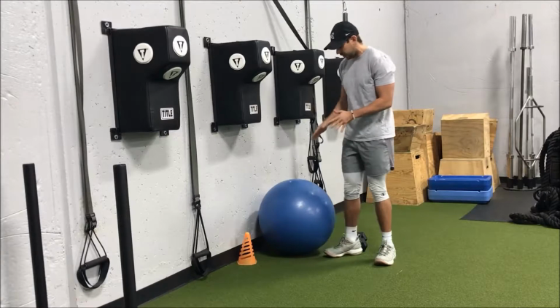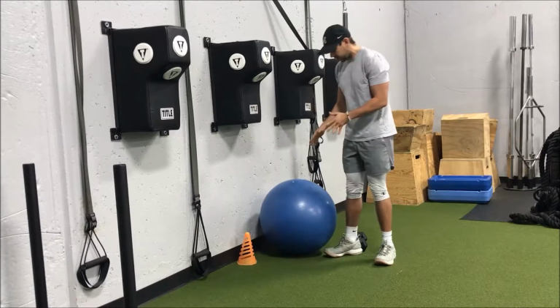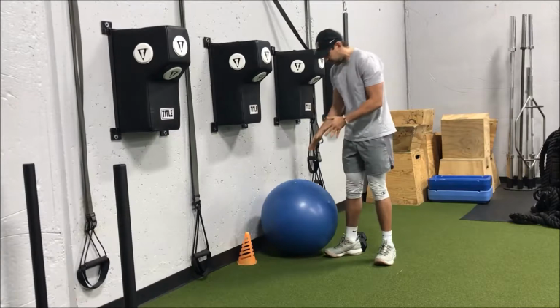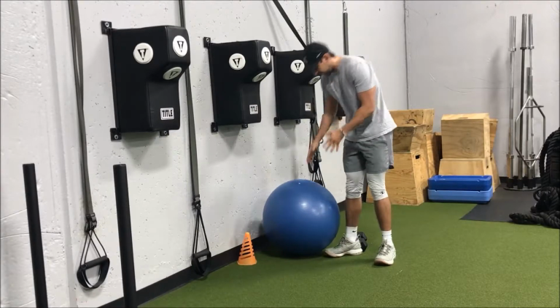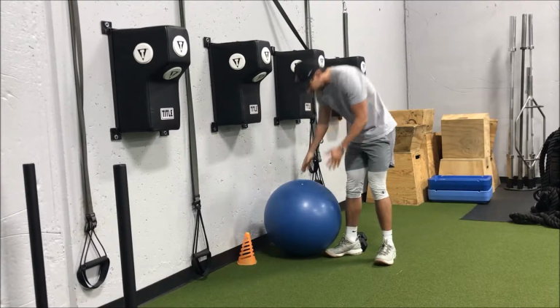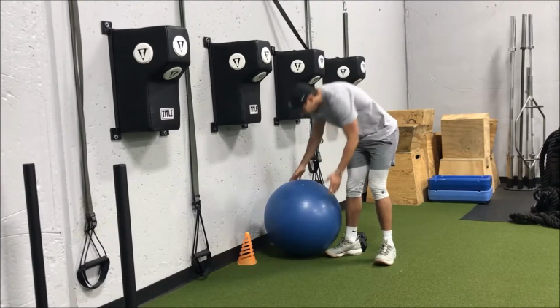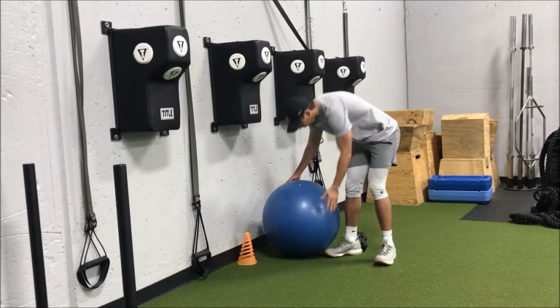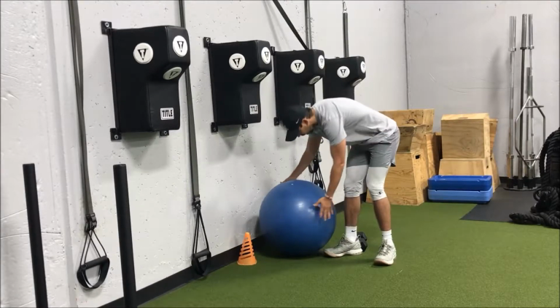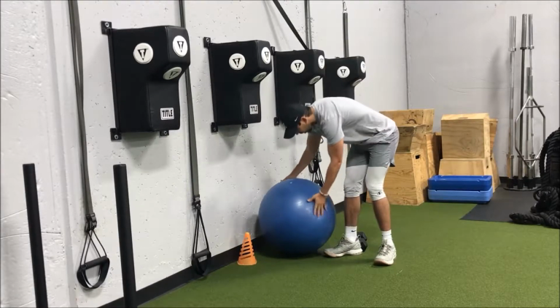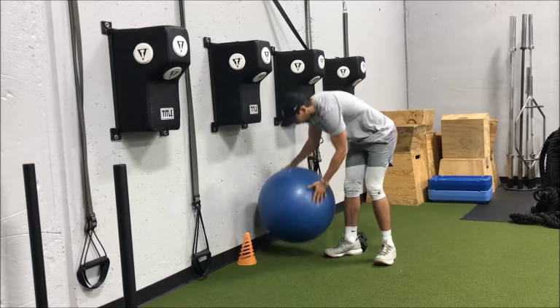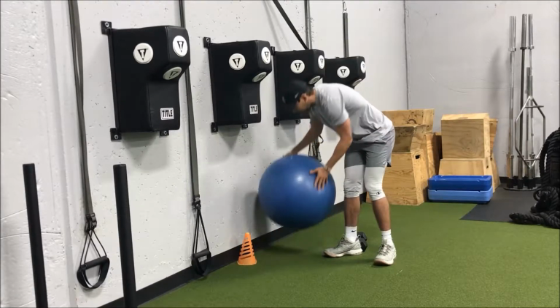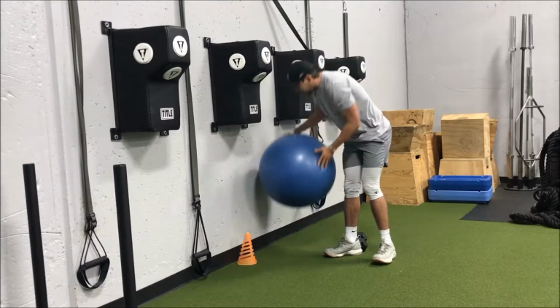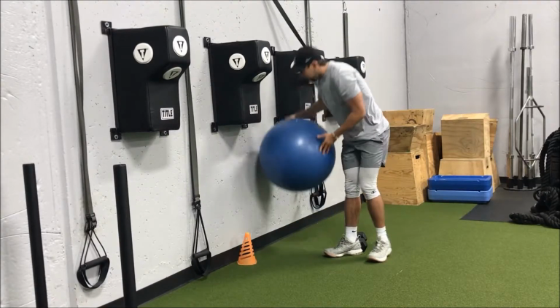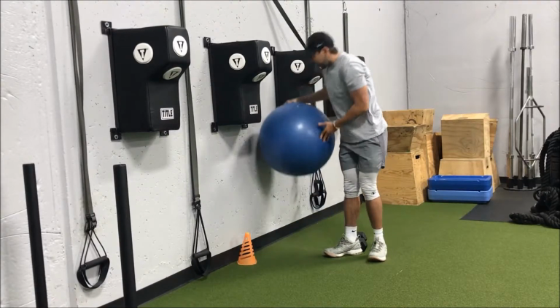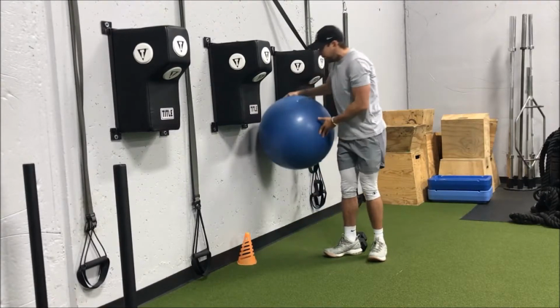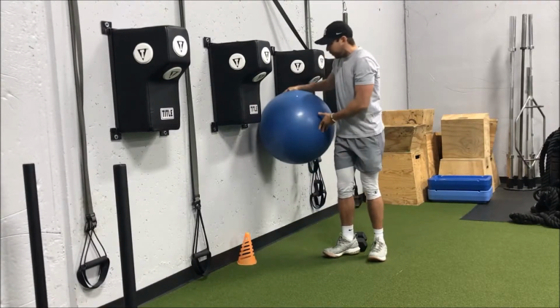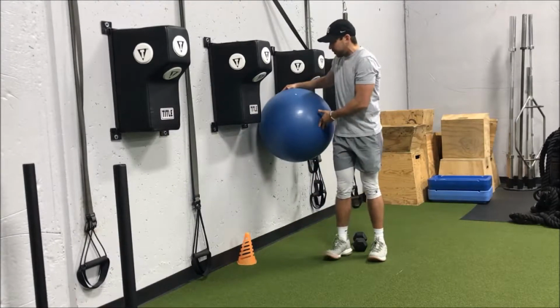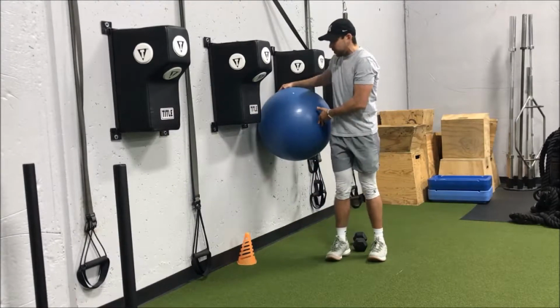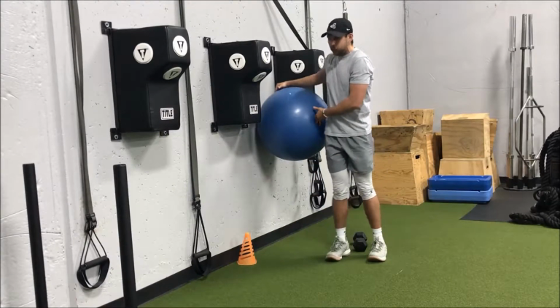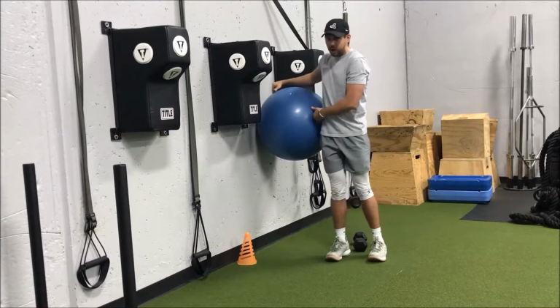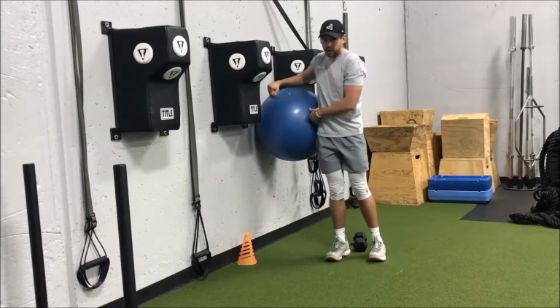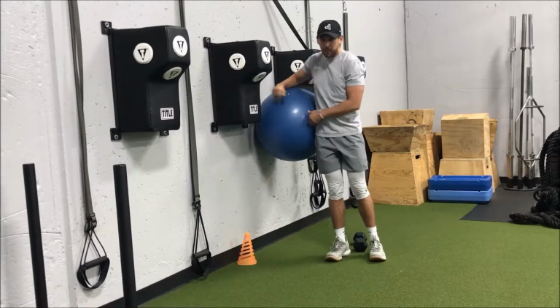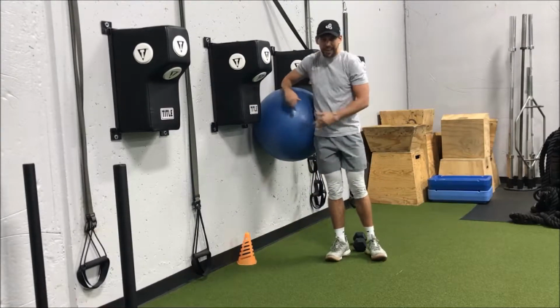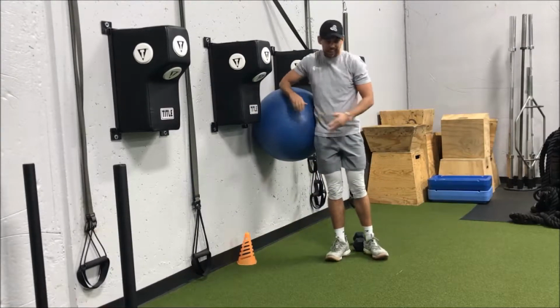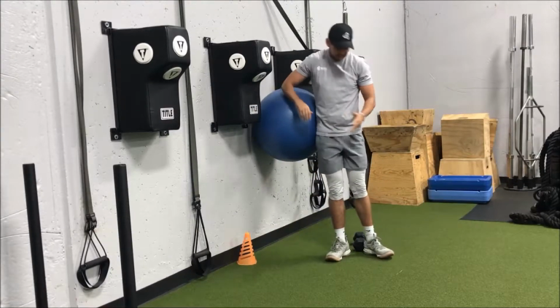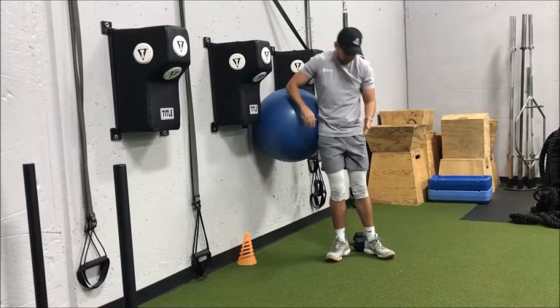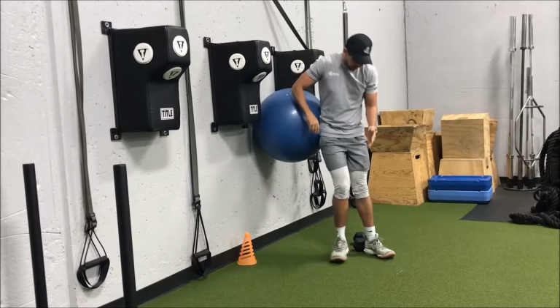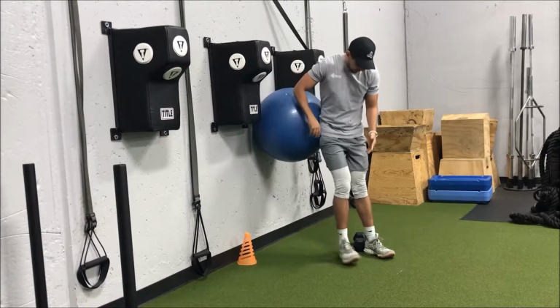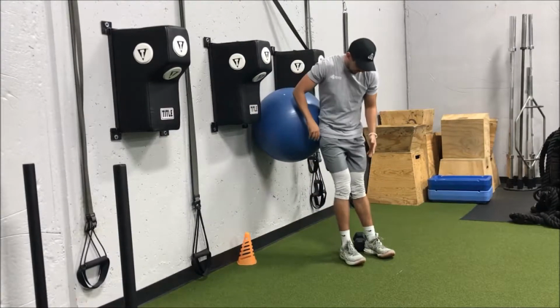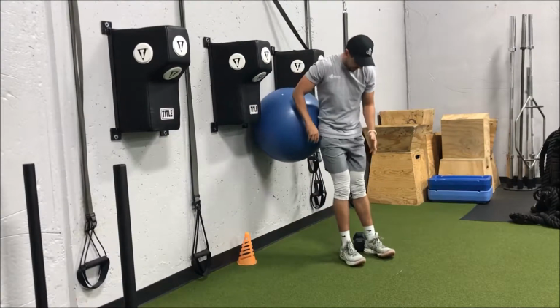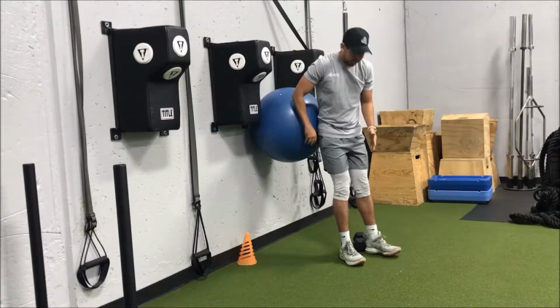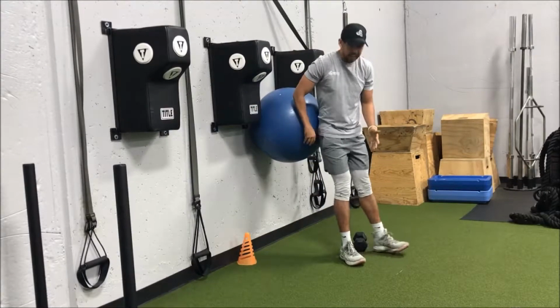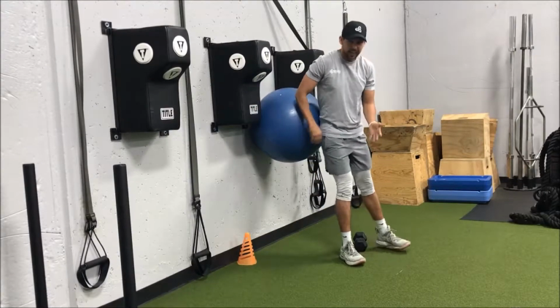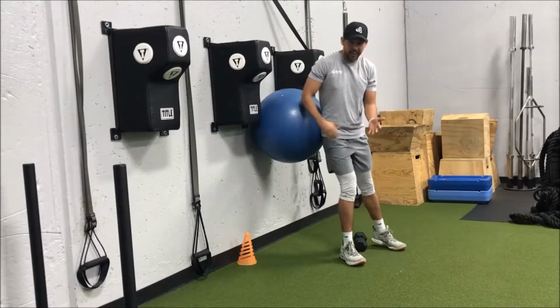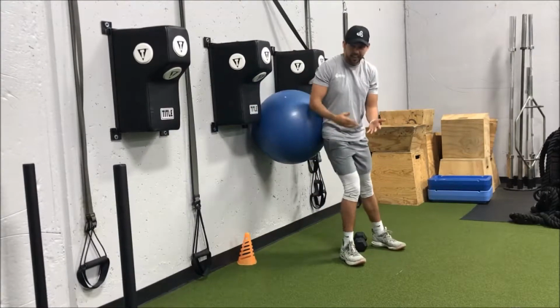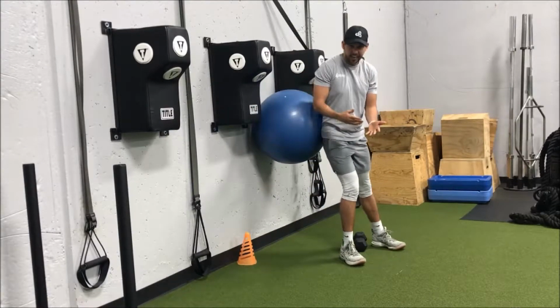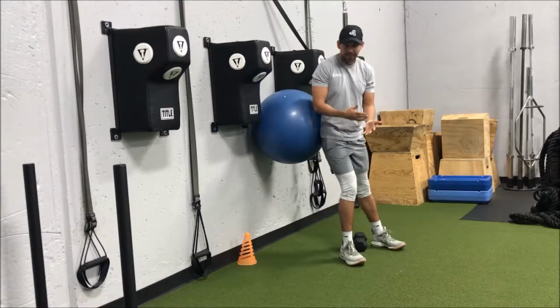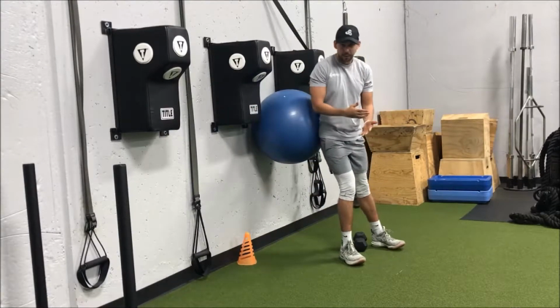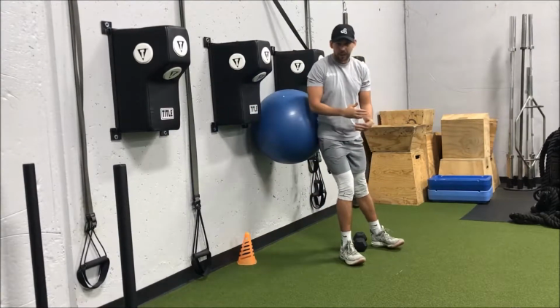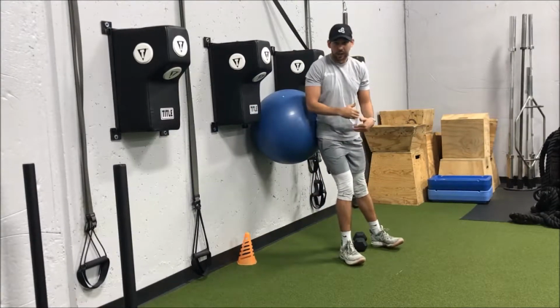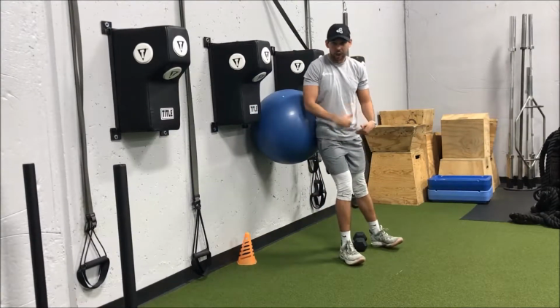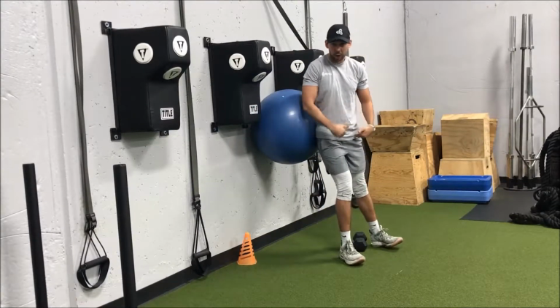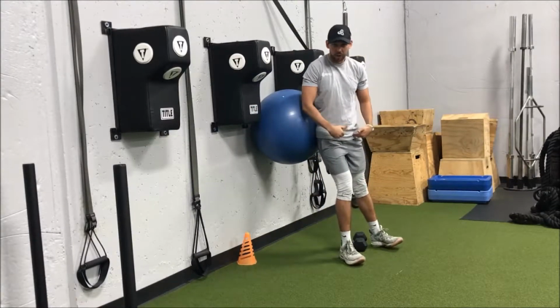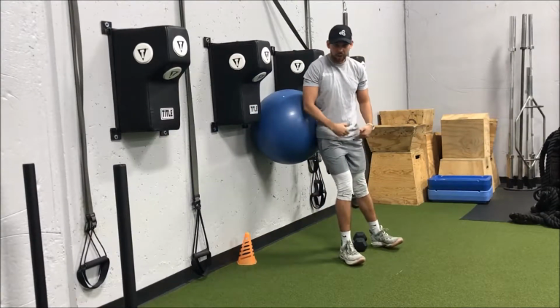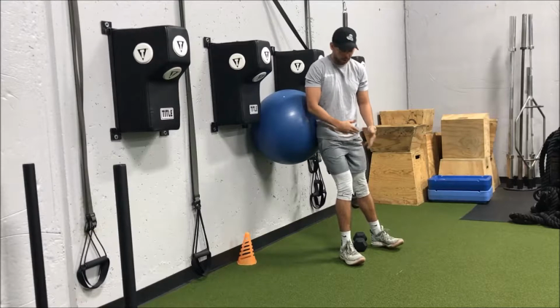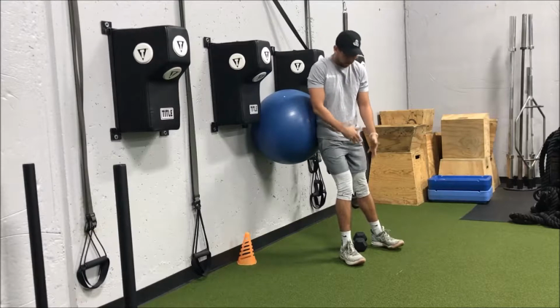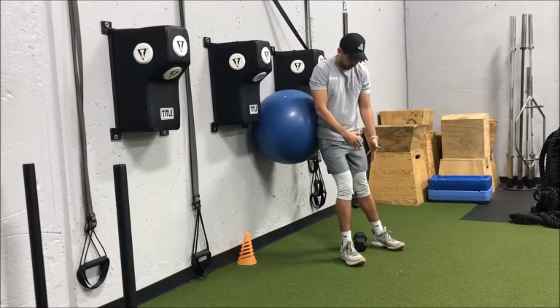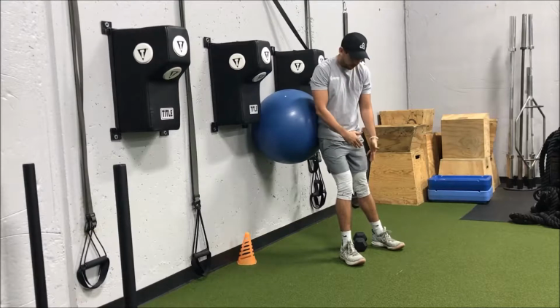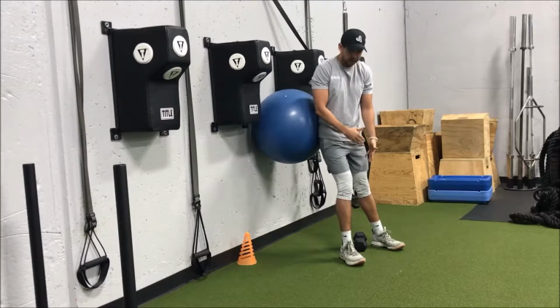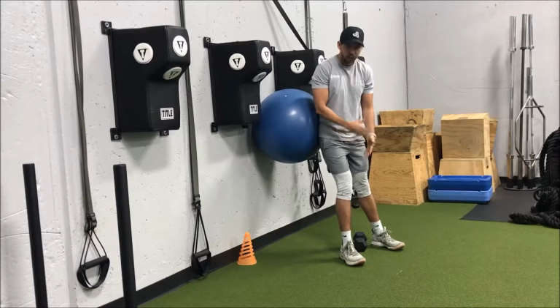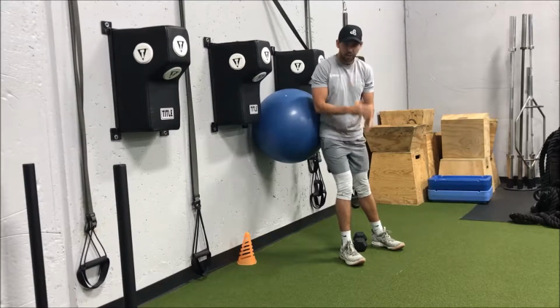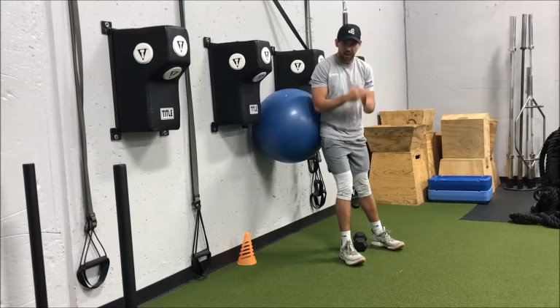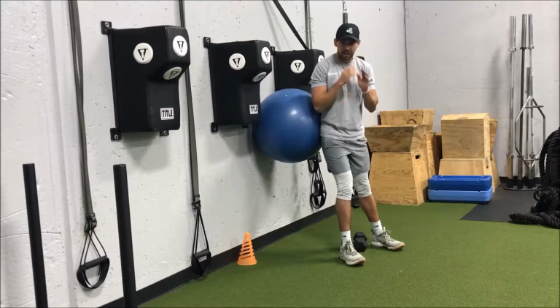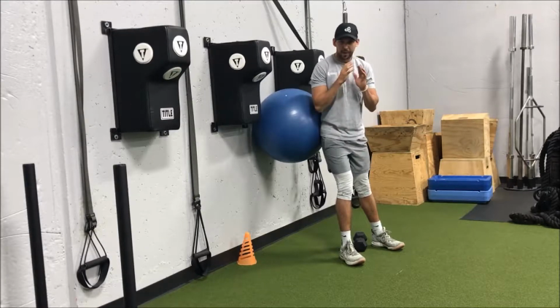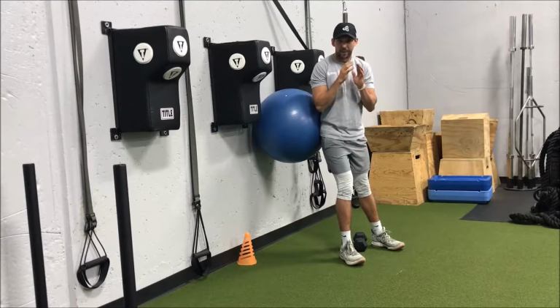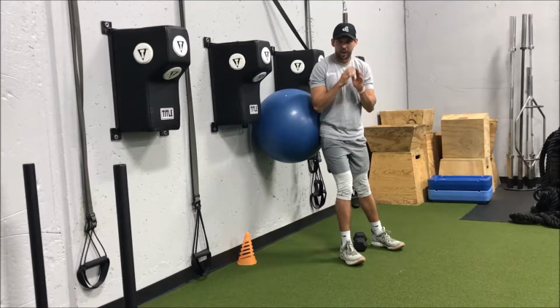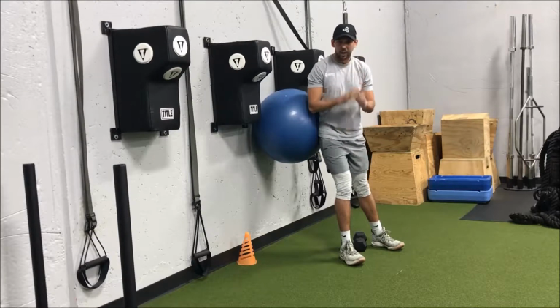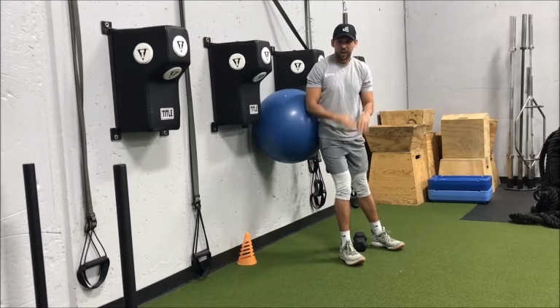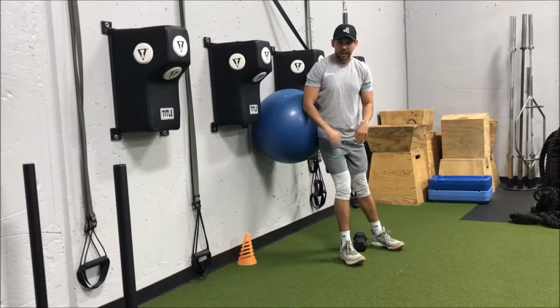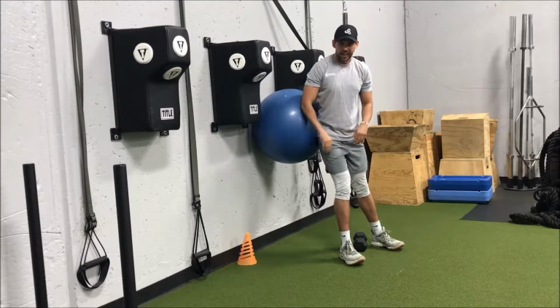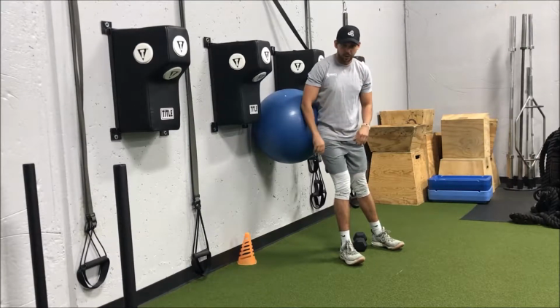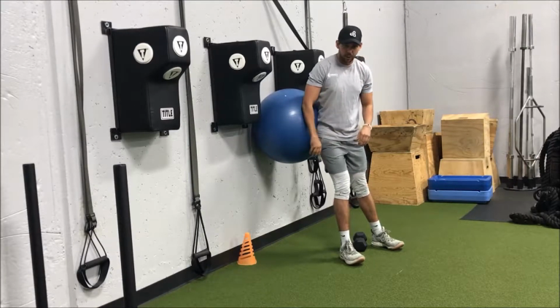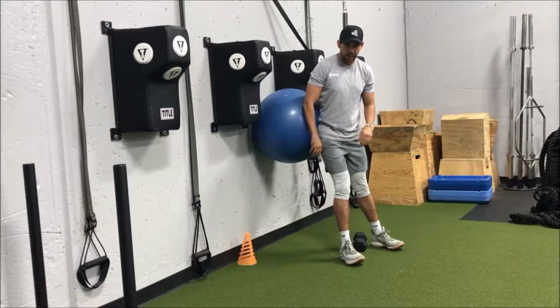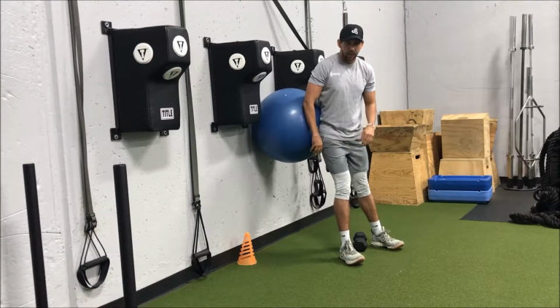We're going to just need our stability ball, some wall space, and if you want to load the squat you can use a dumbbell as well.